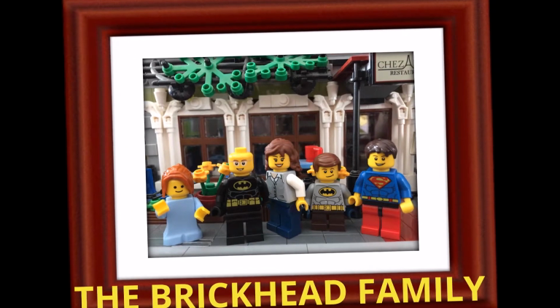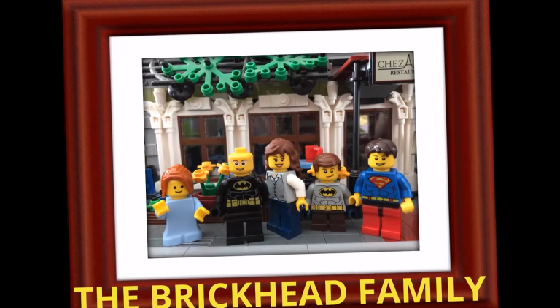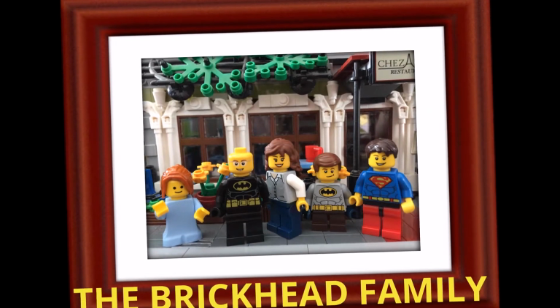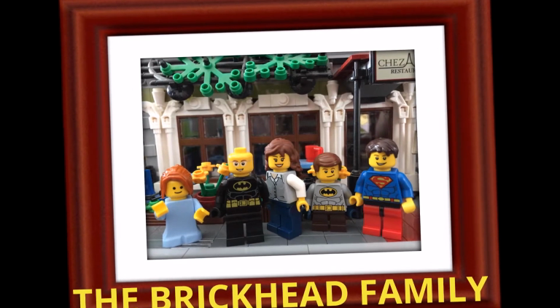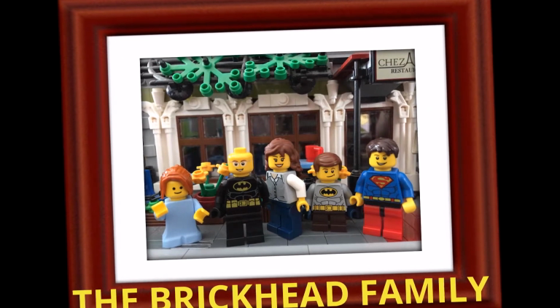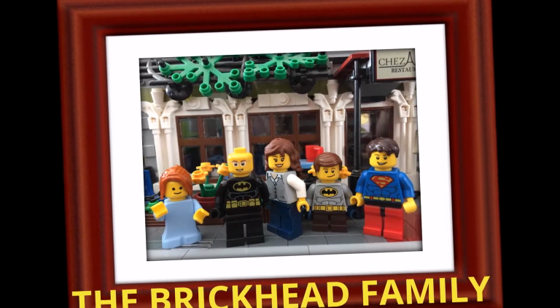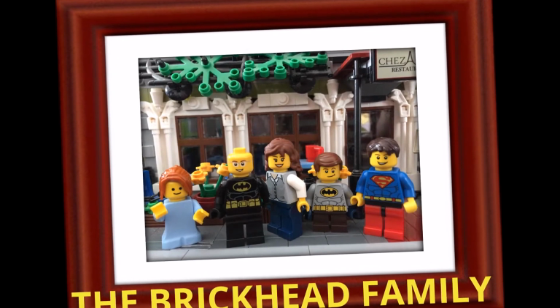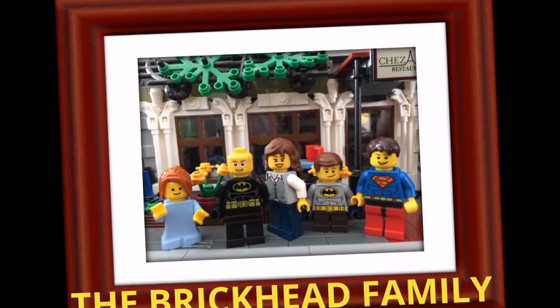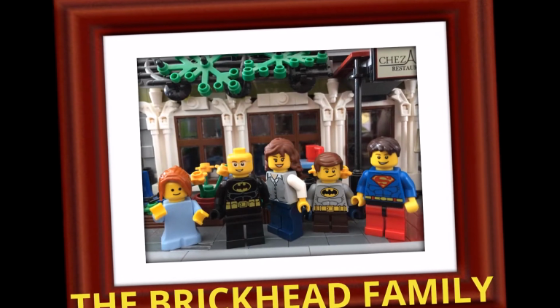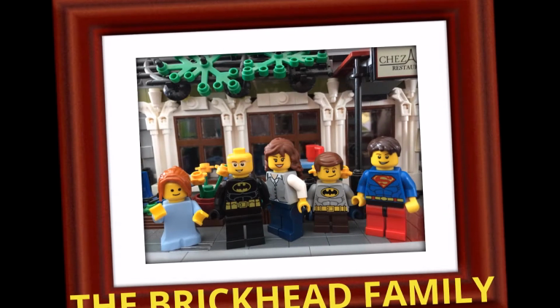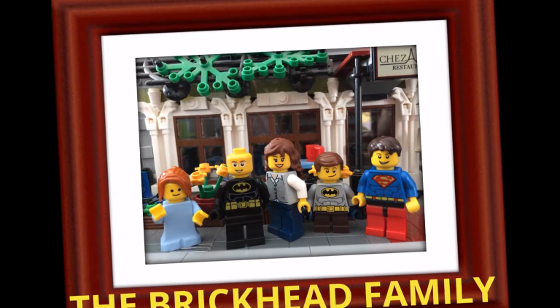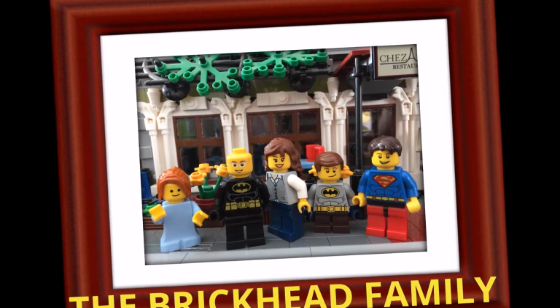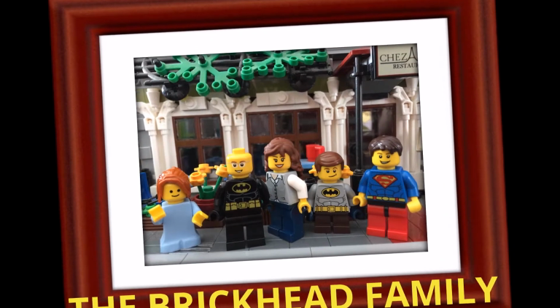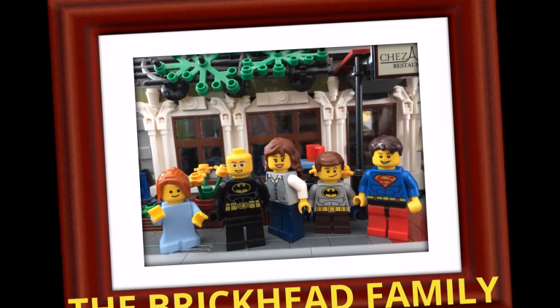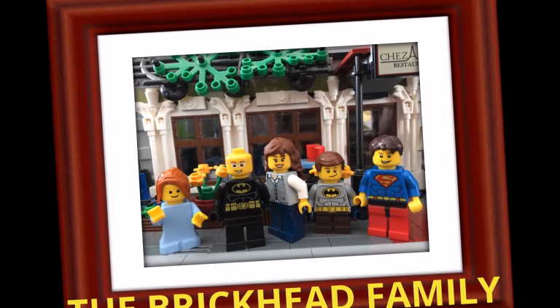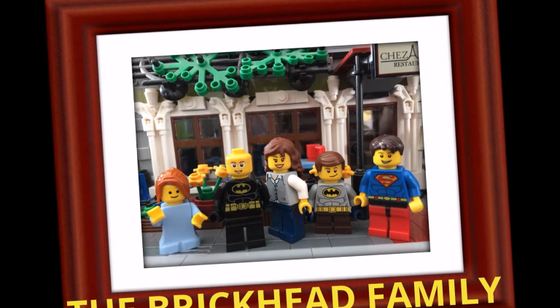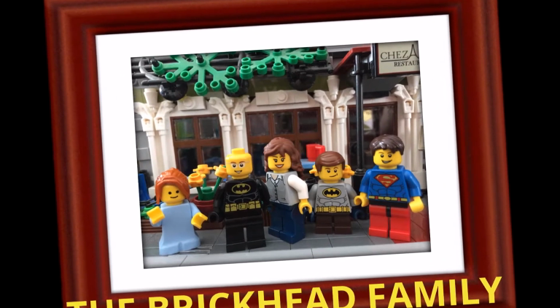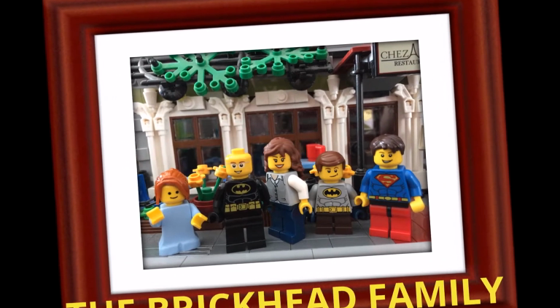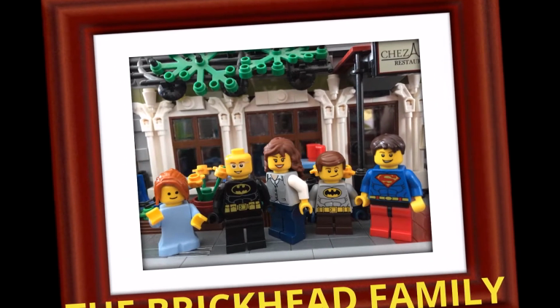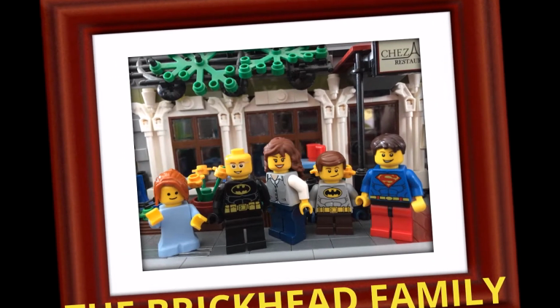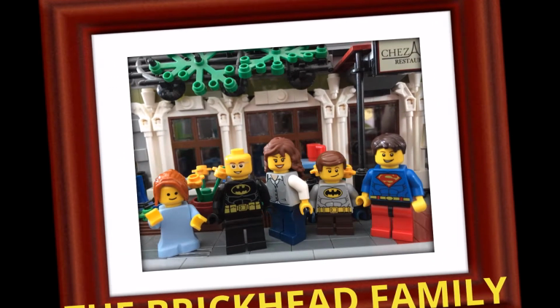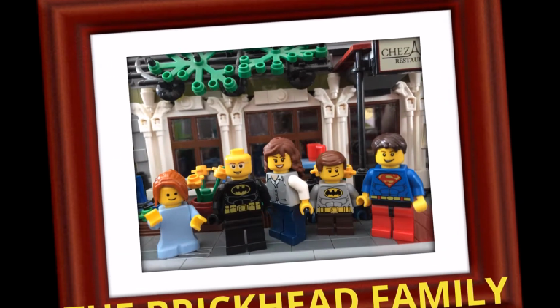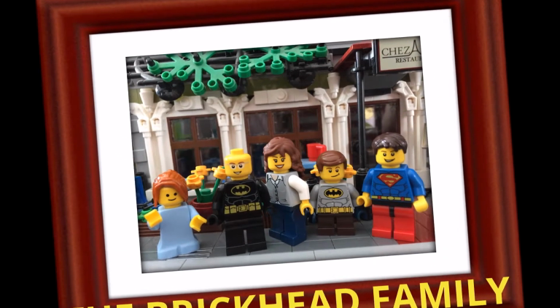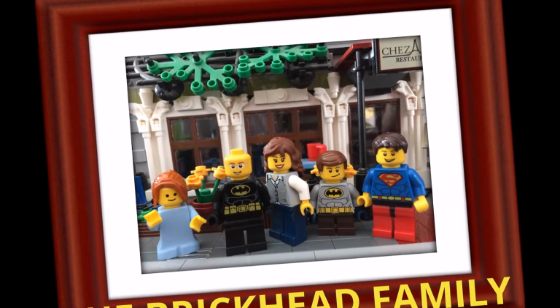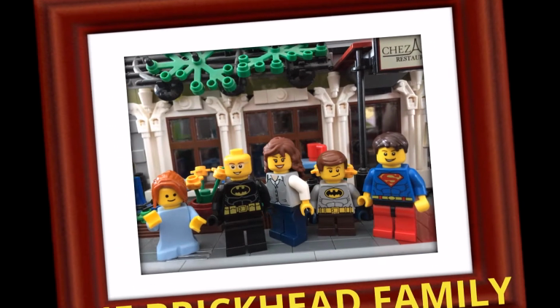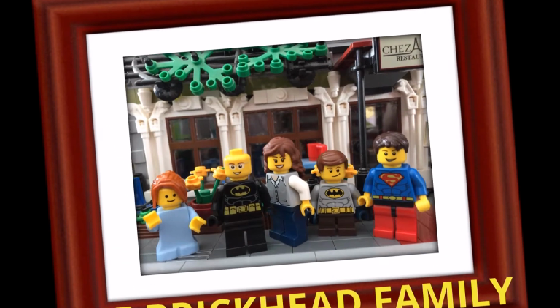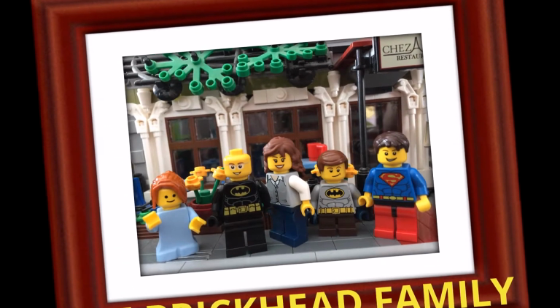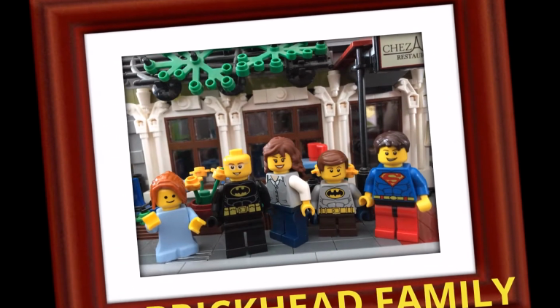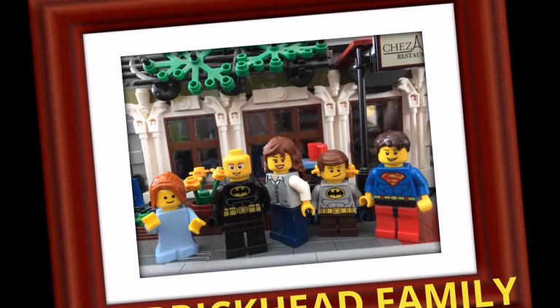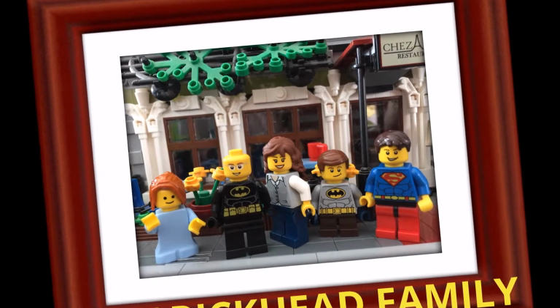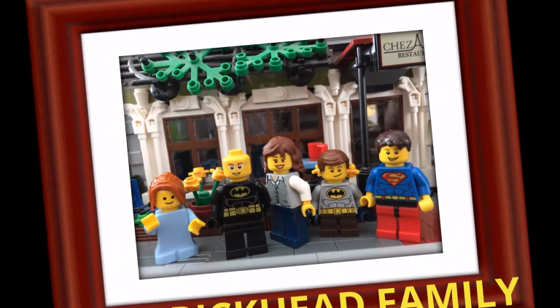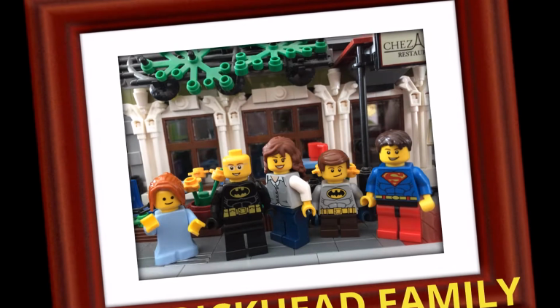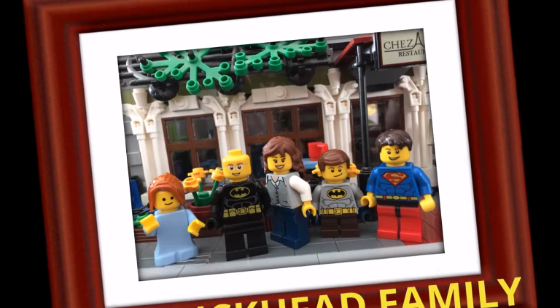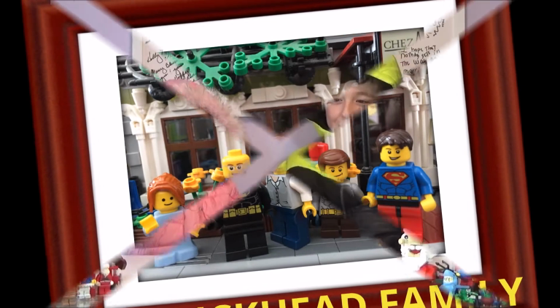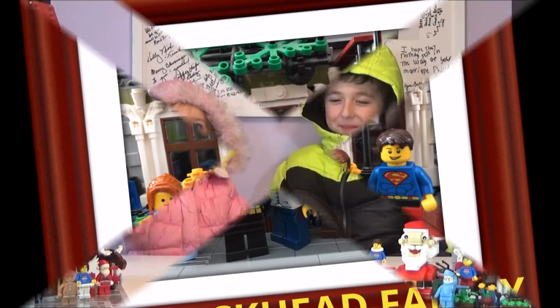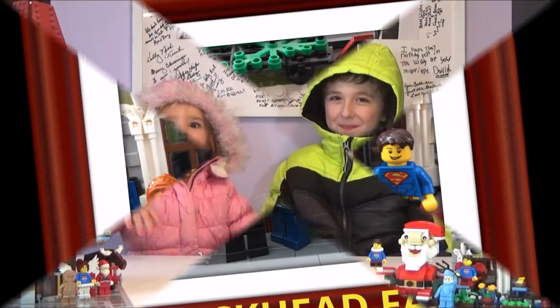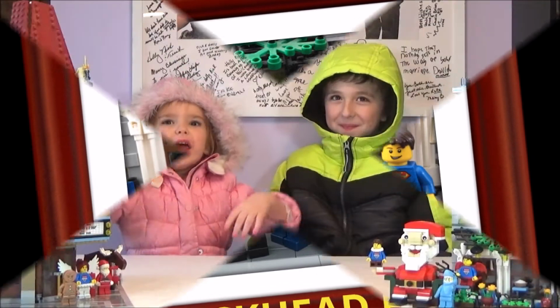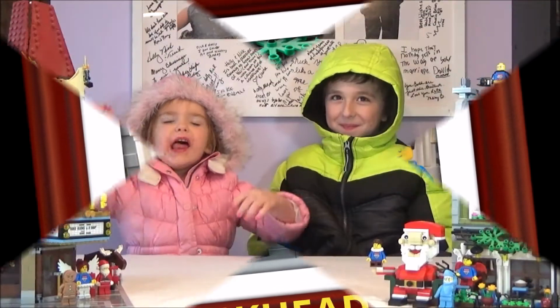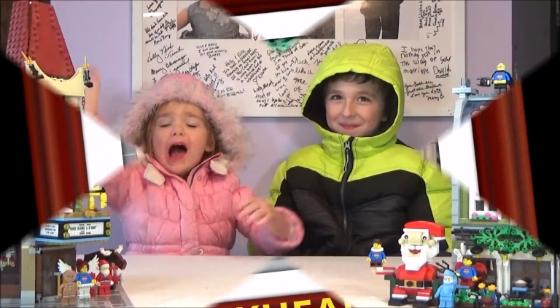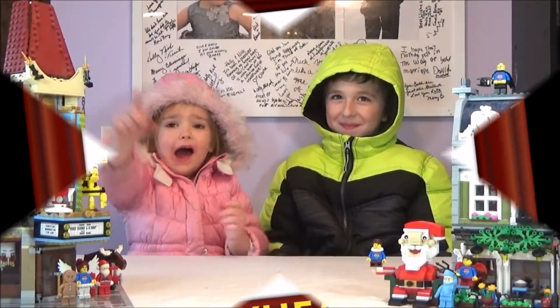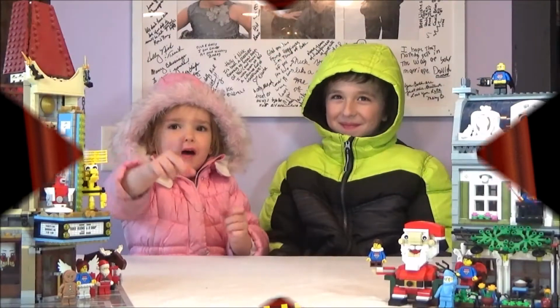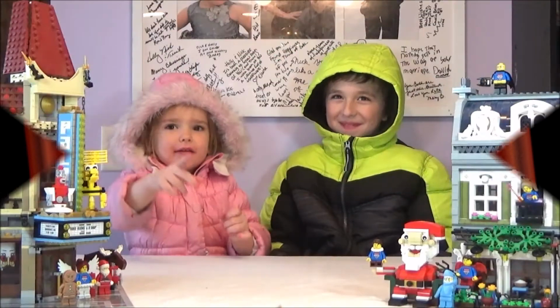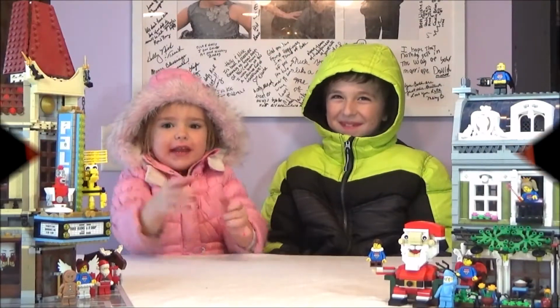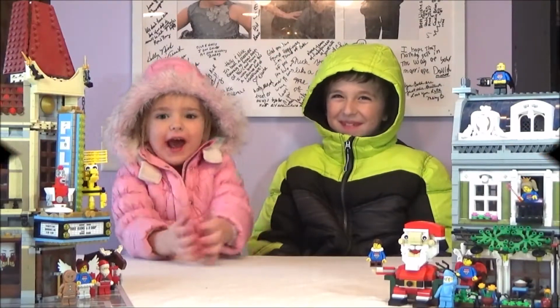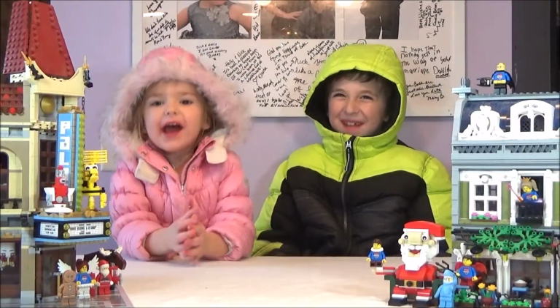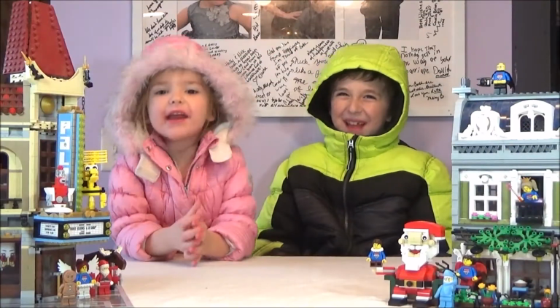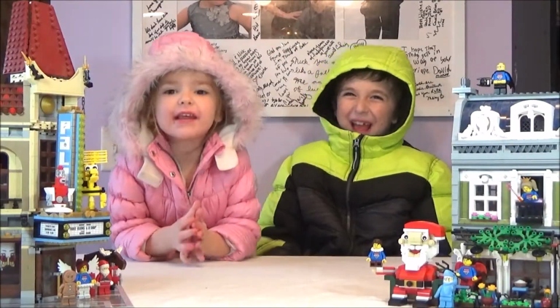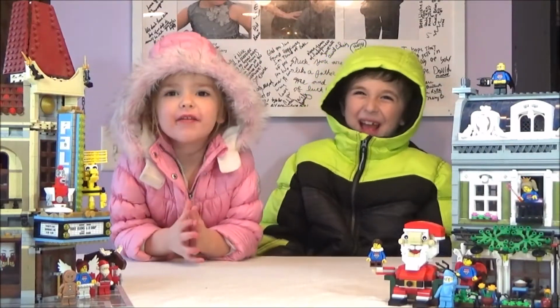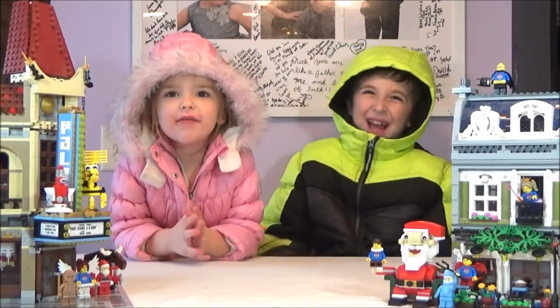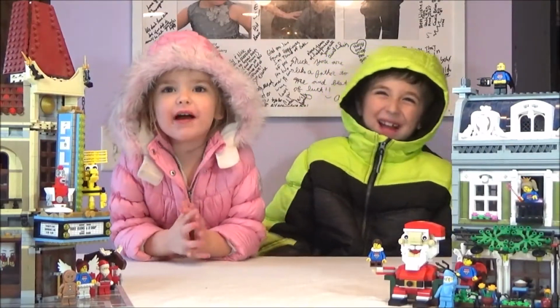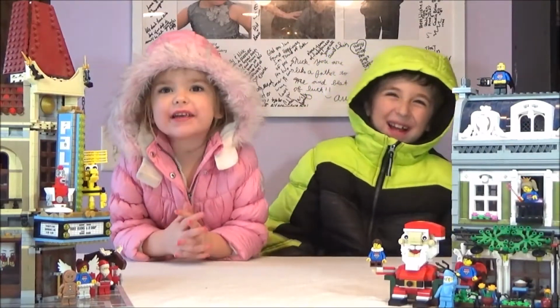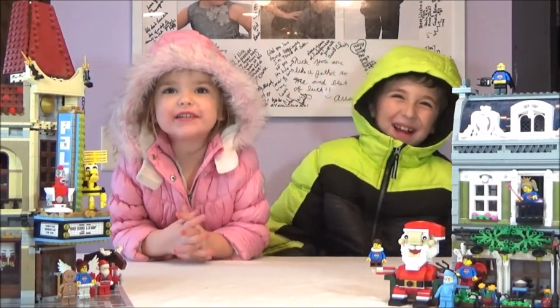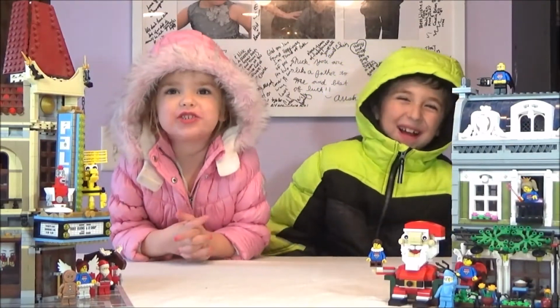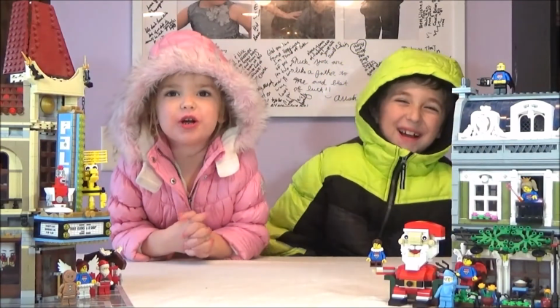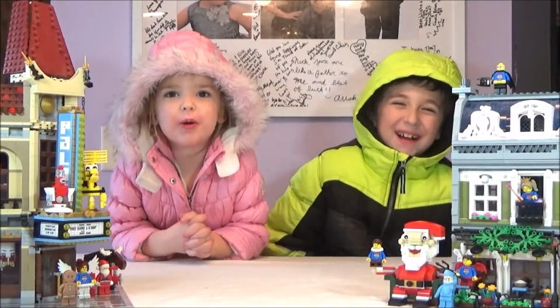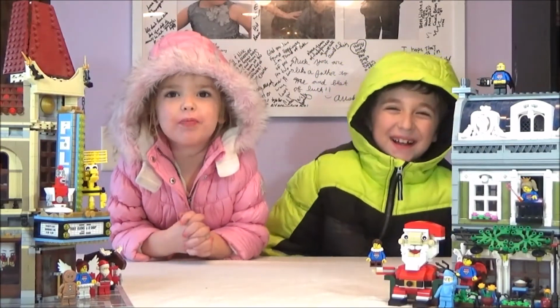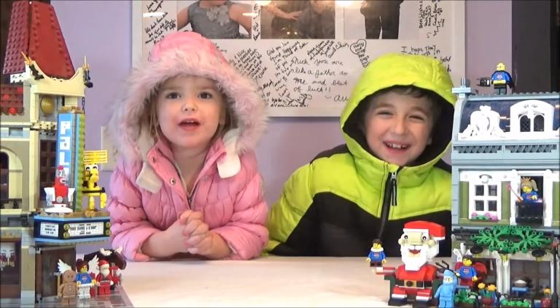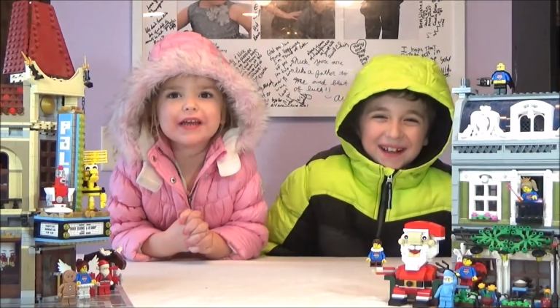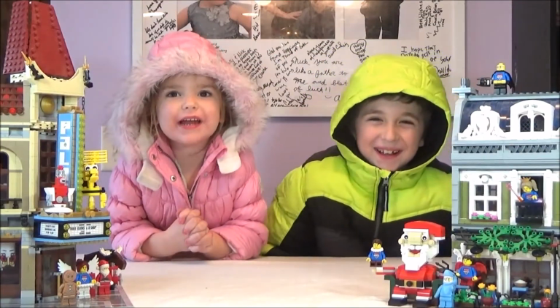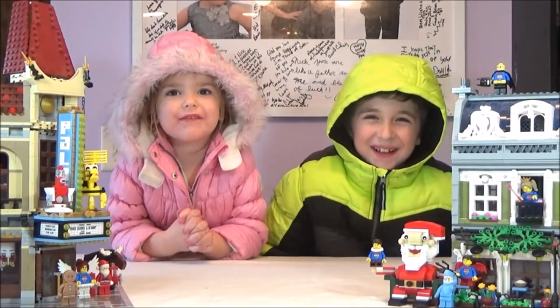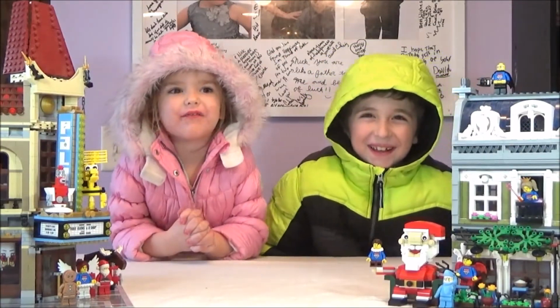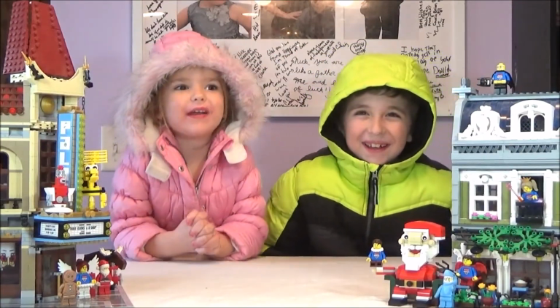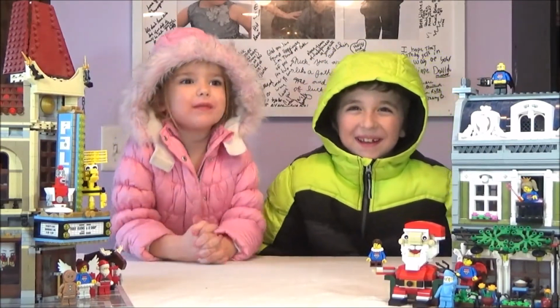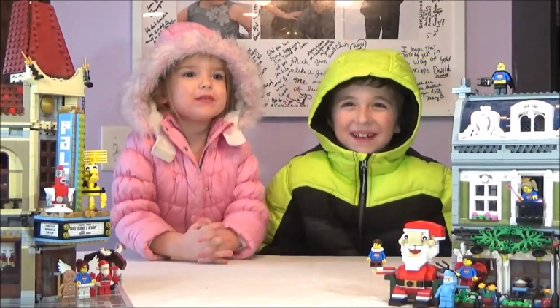The Brickhead Family! Hello, guys! Welcome to the Brickhead Family!